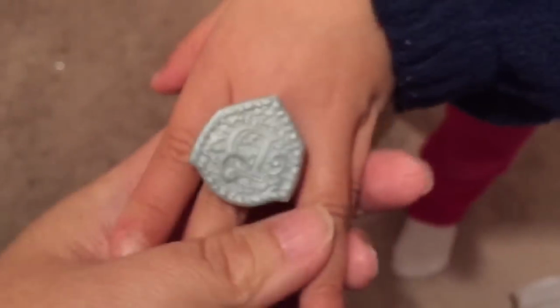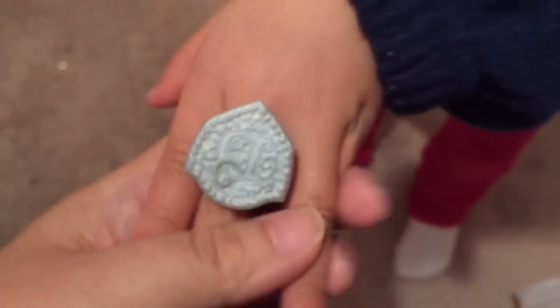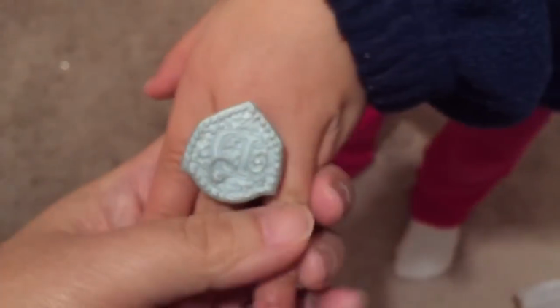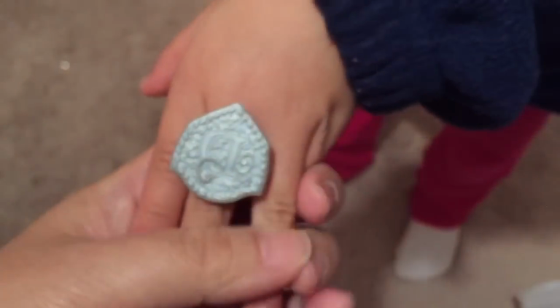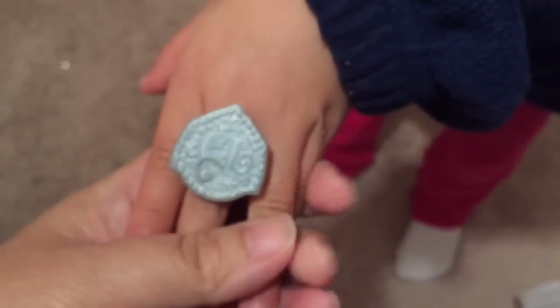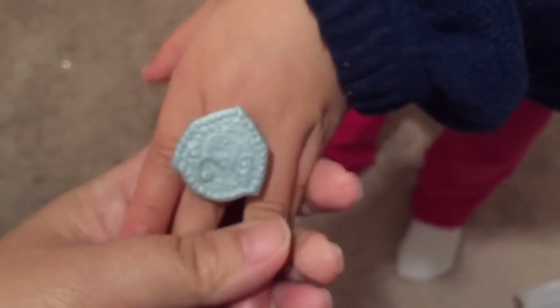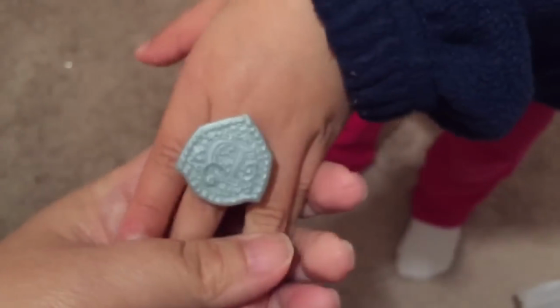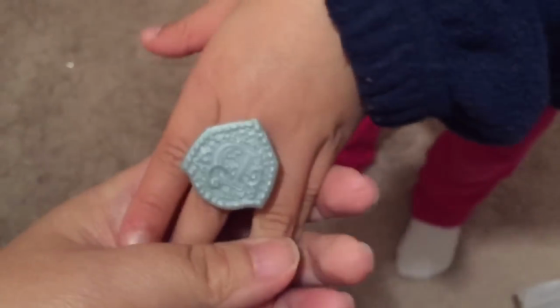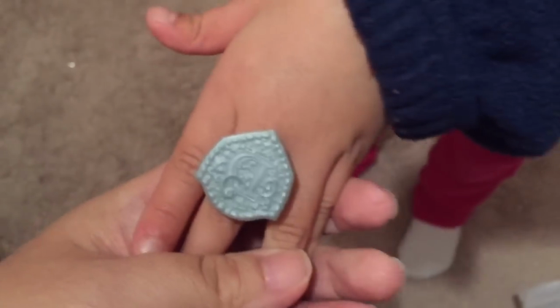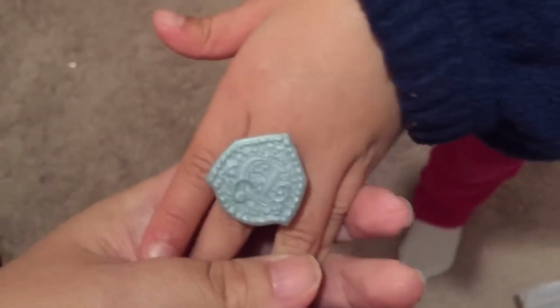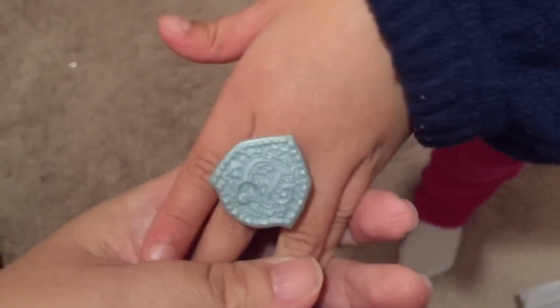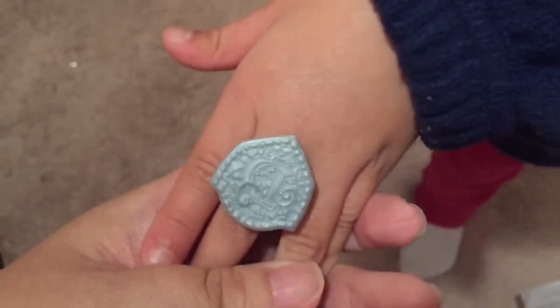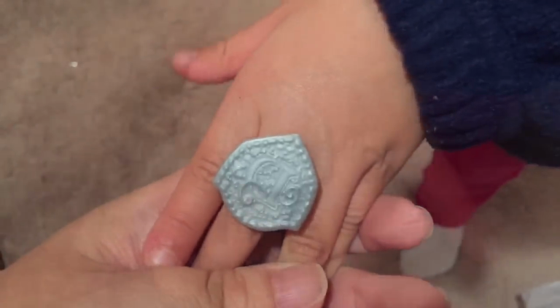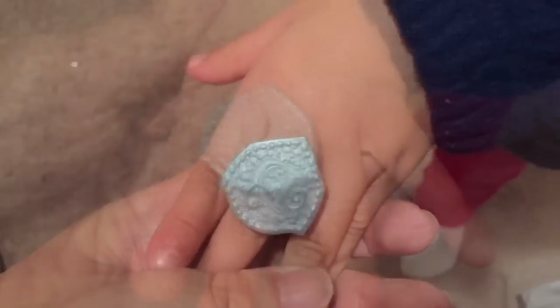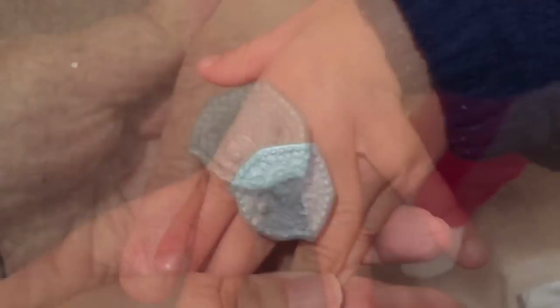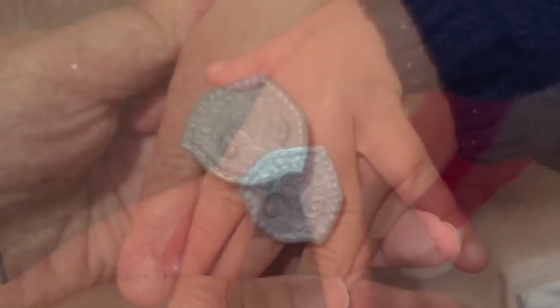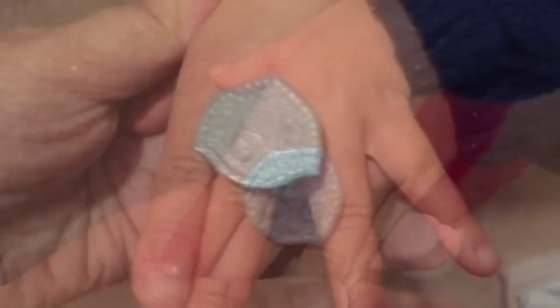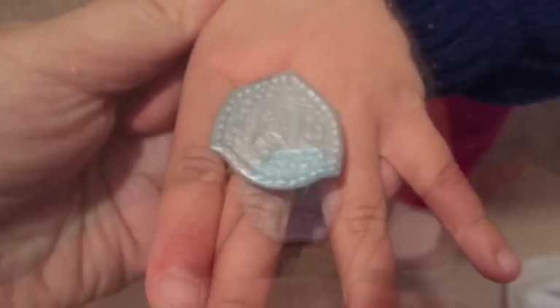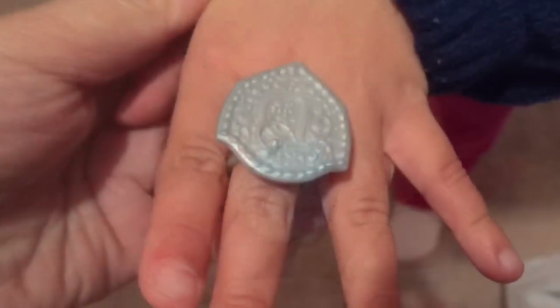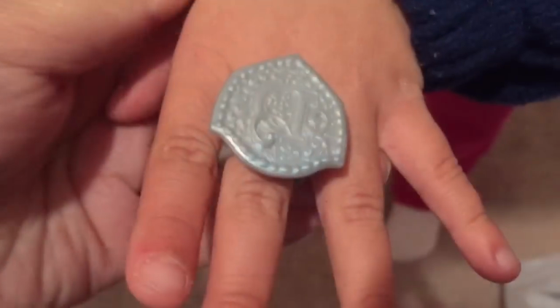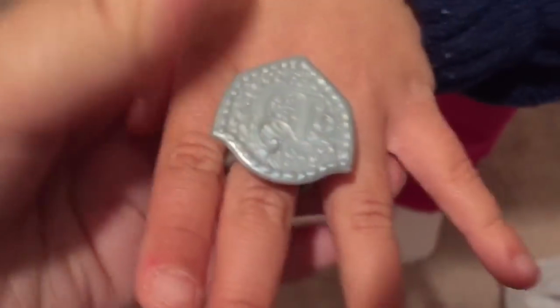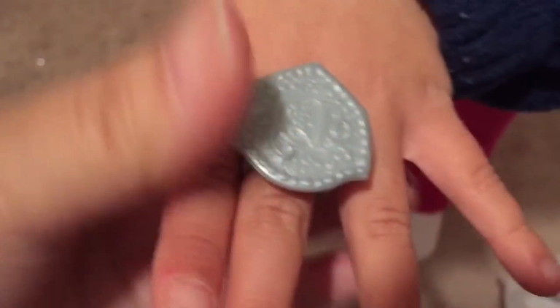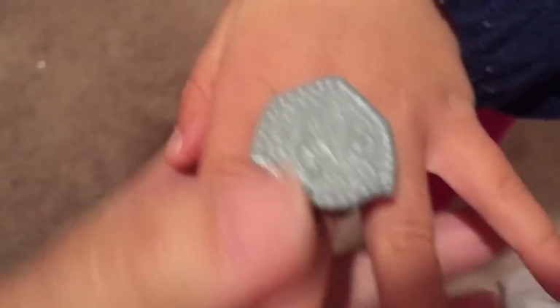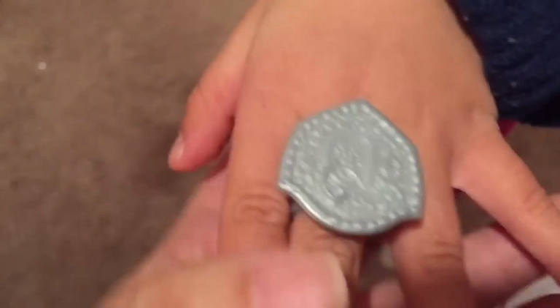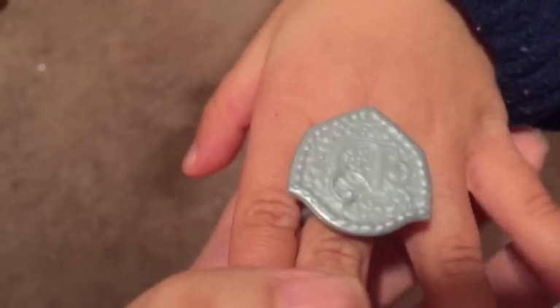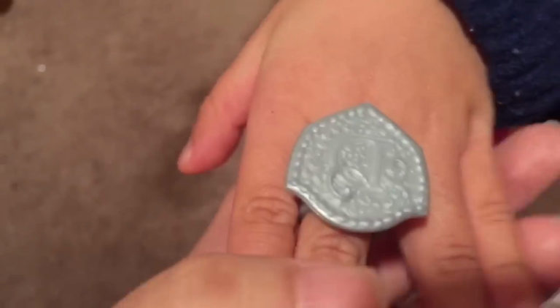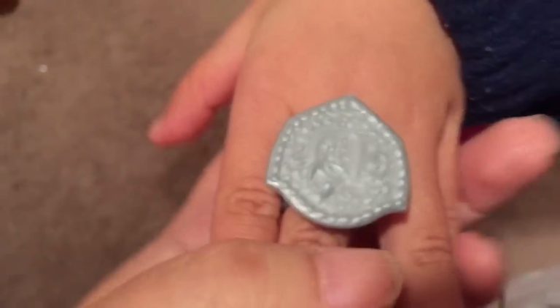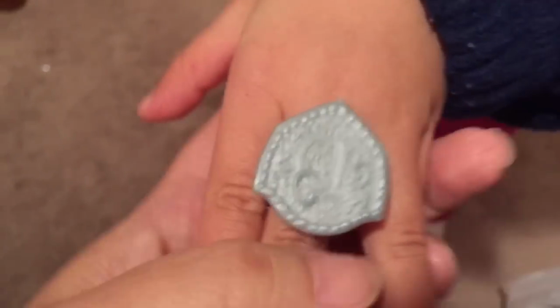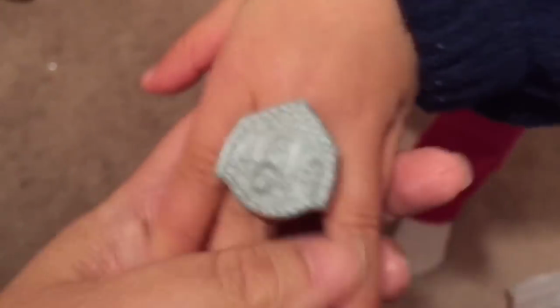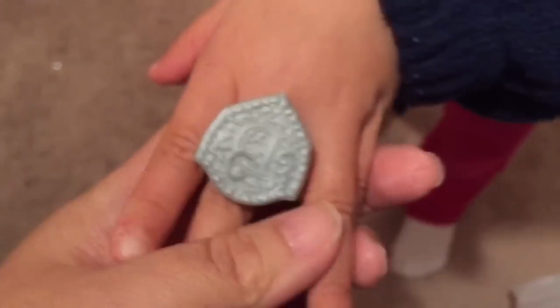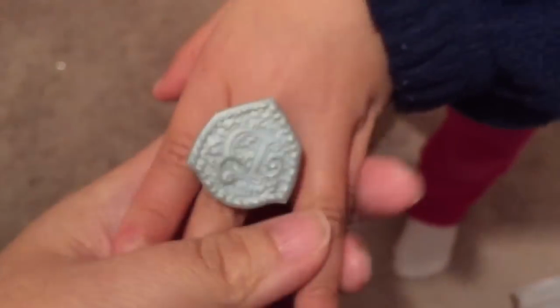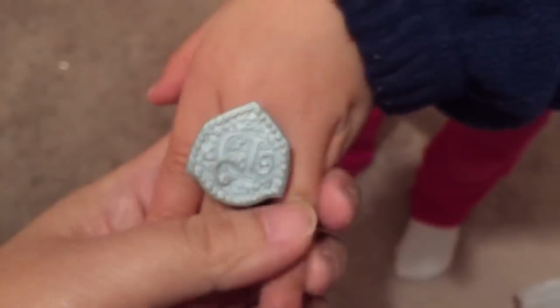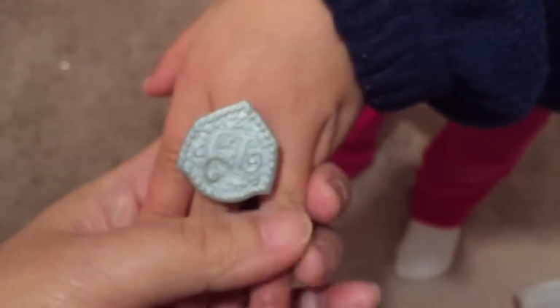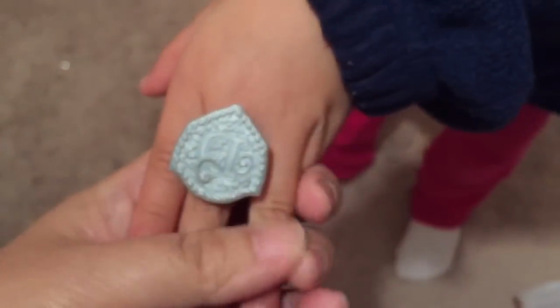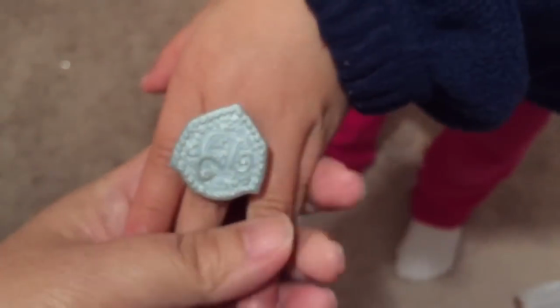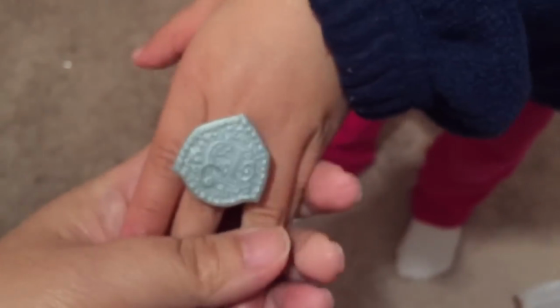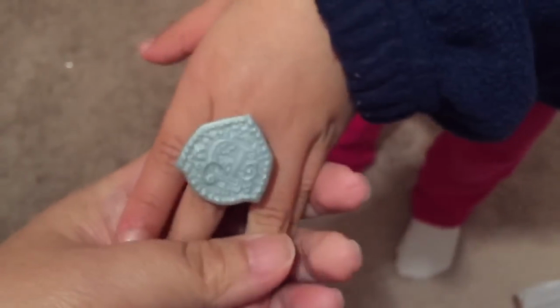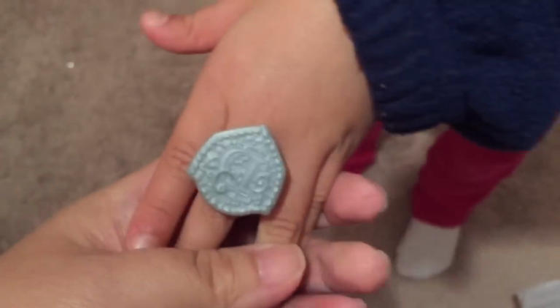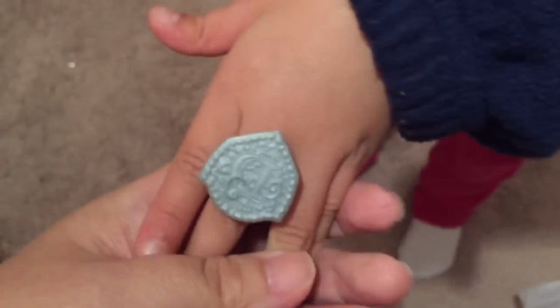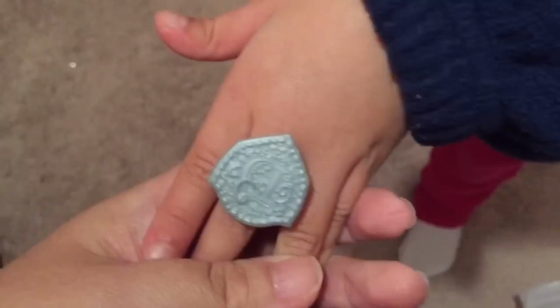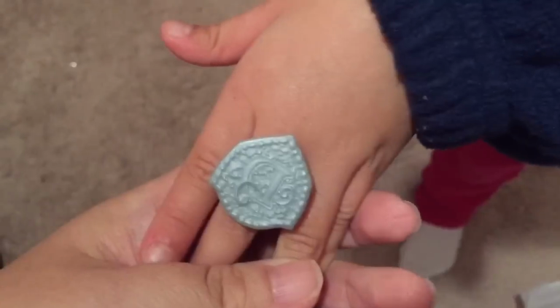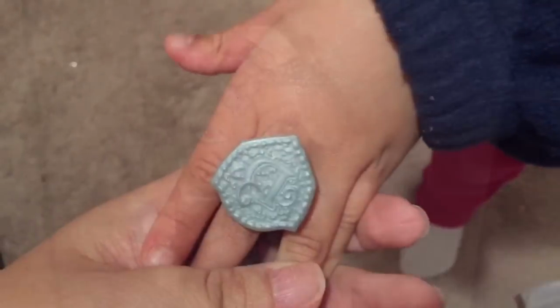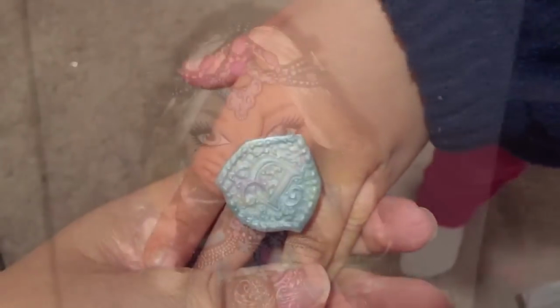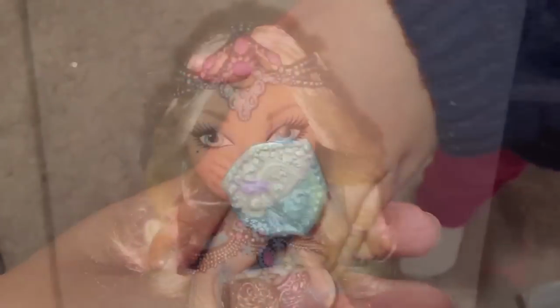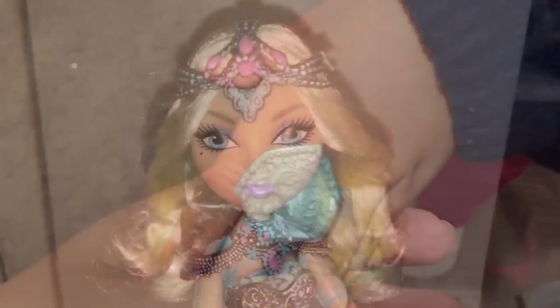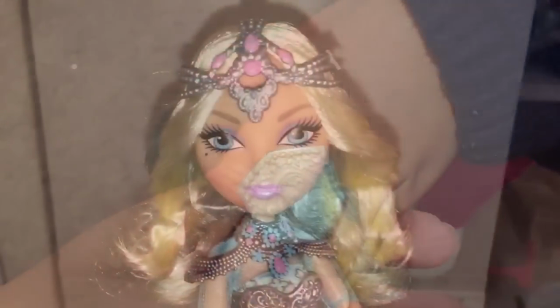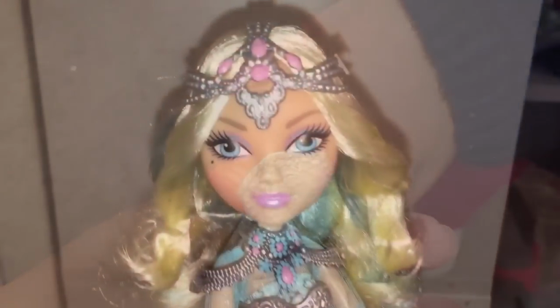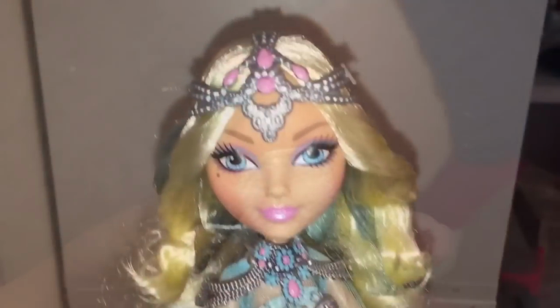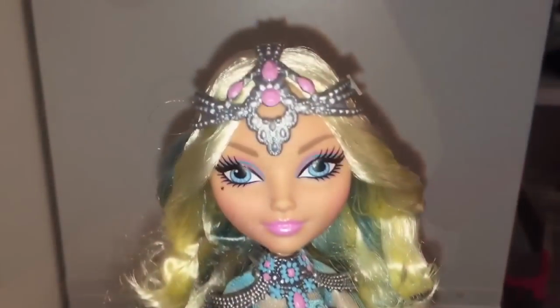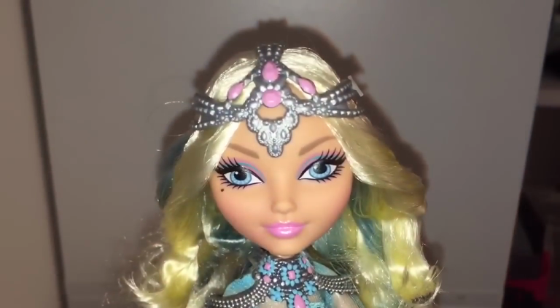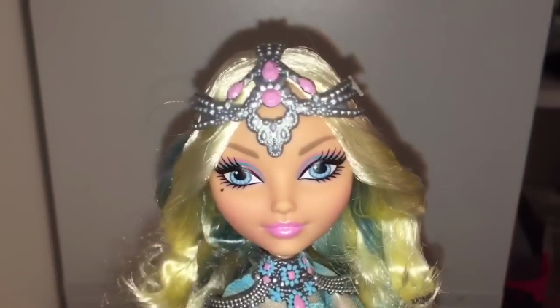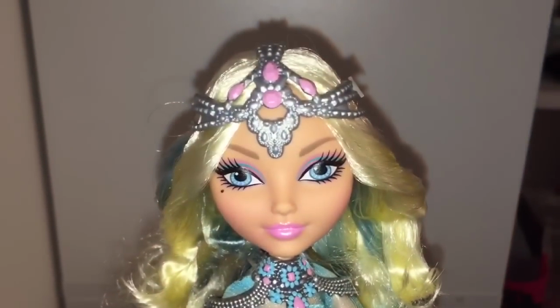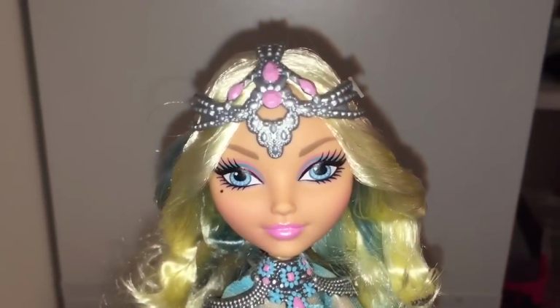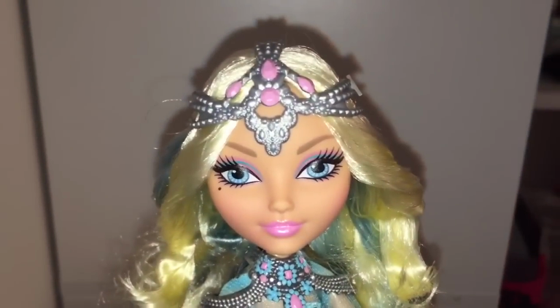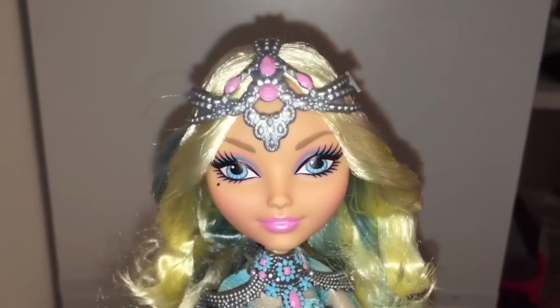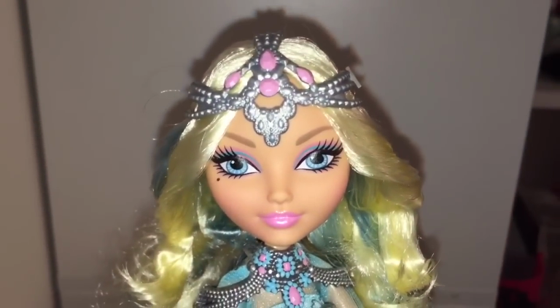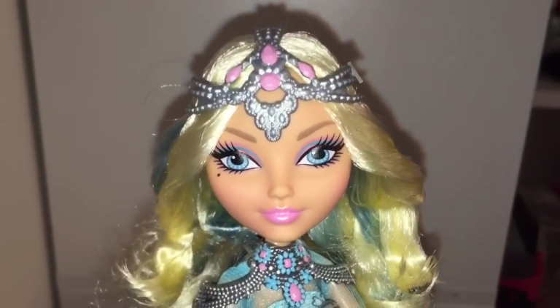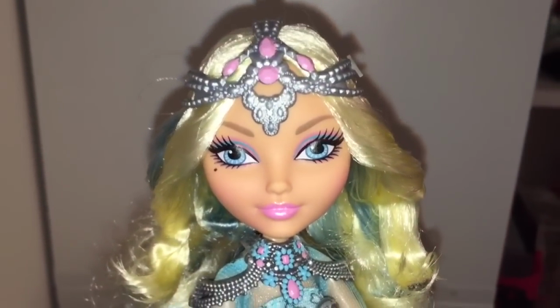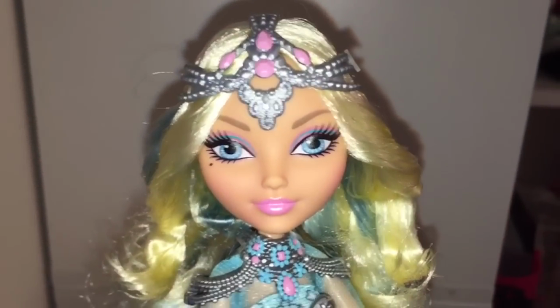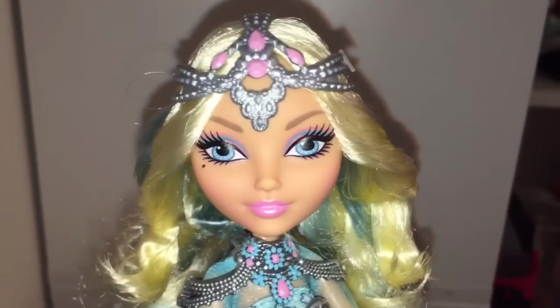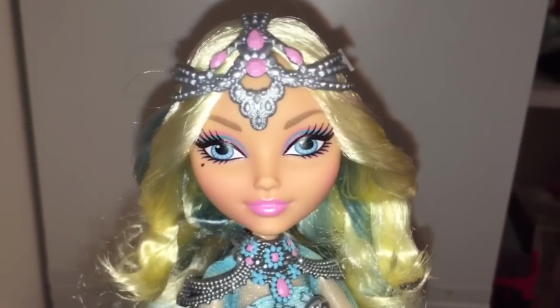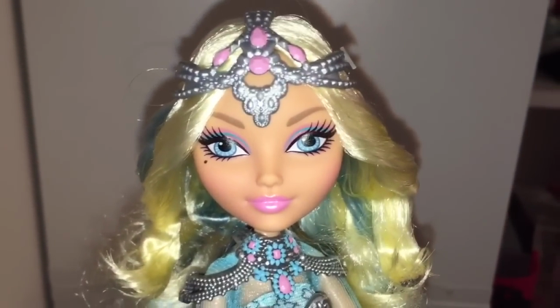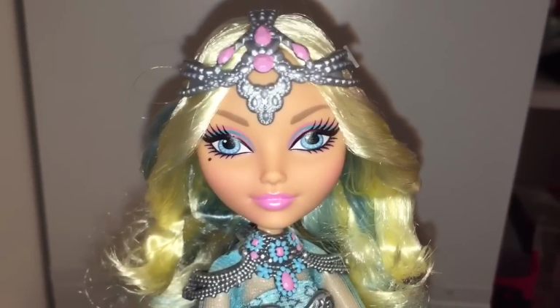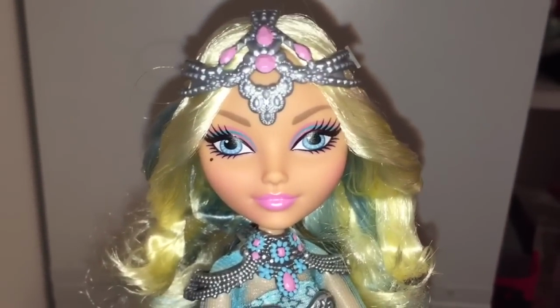And this is you modeling the ring. Mm-hmm. It's too big for you. Oh. Yeah. Wow!